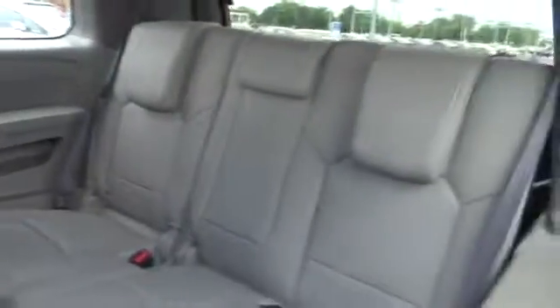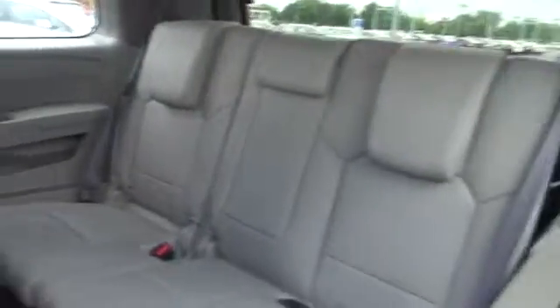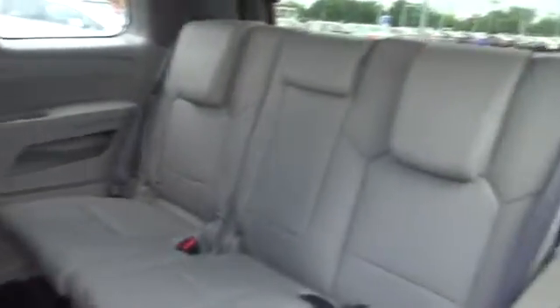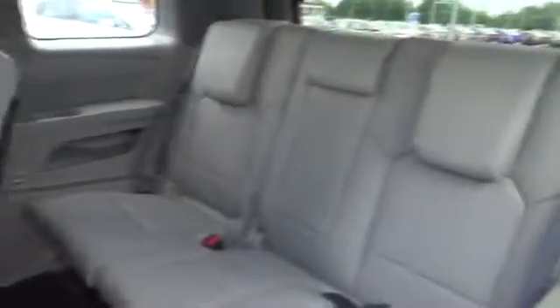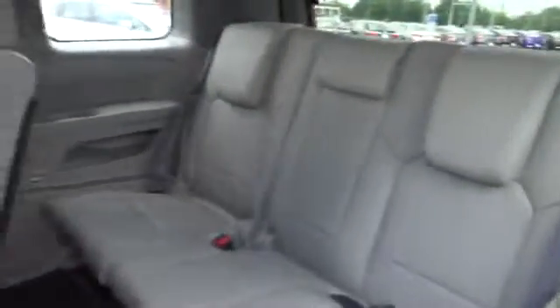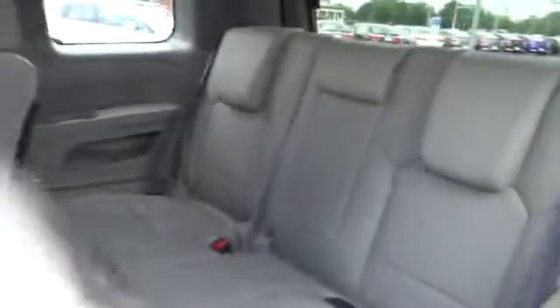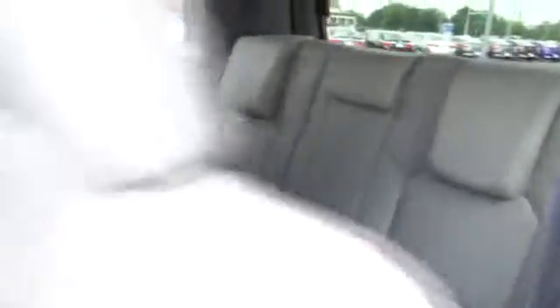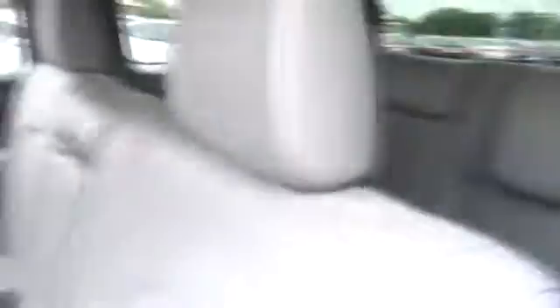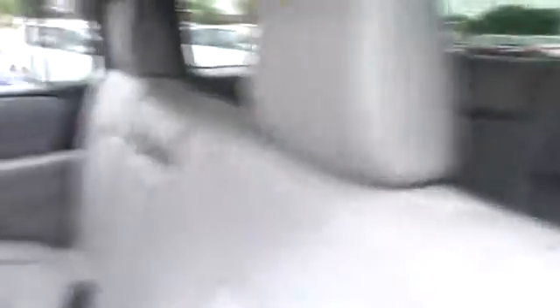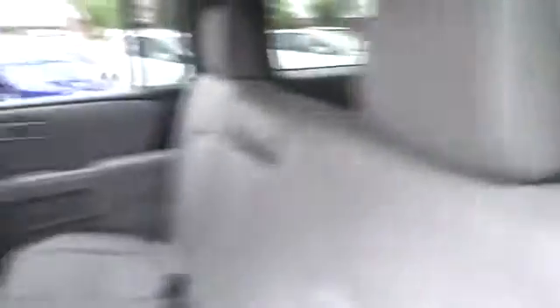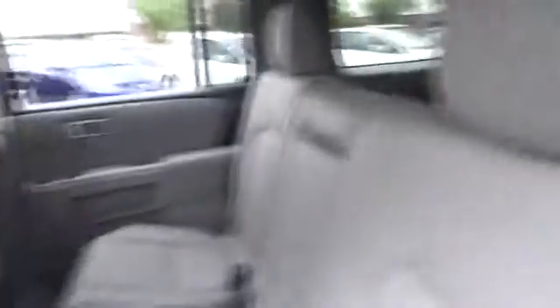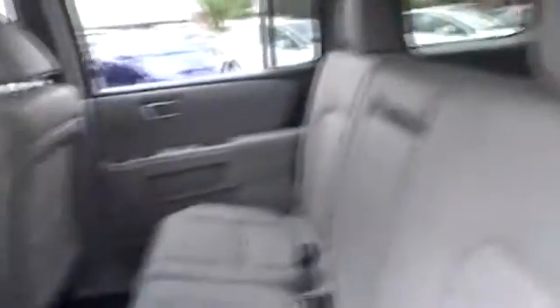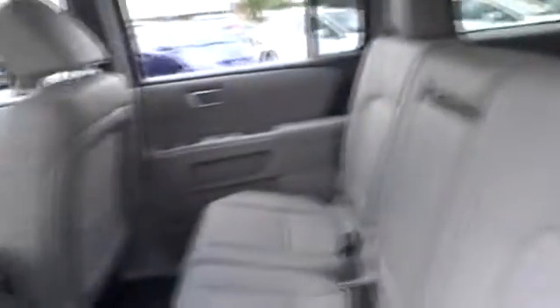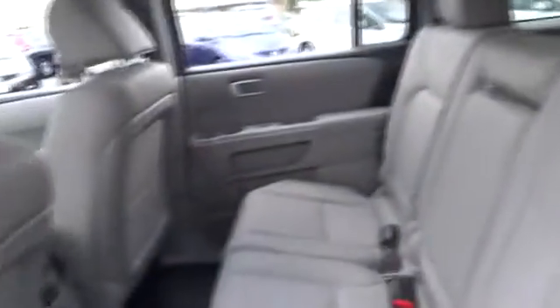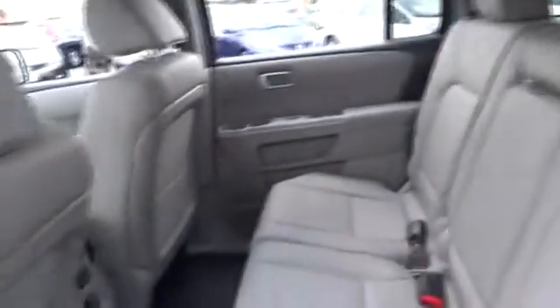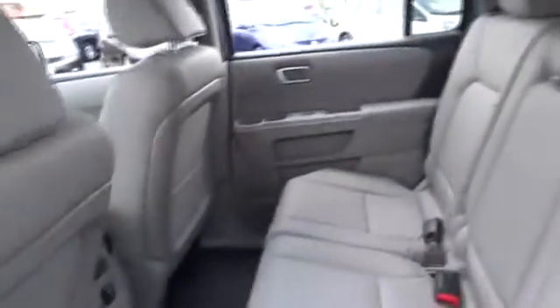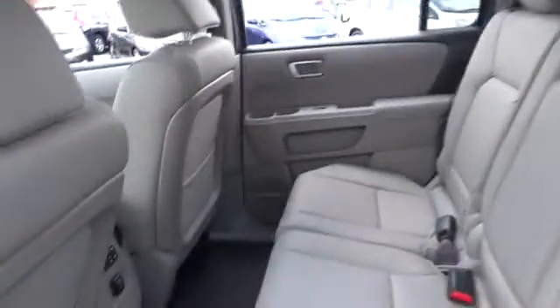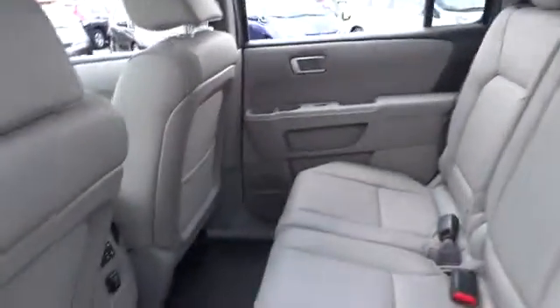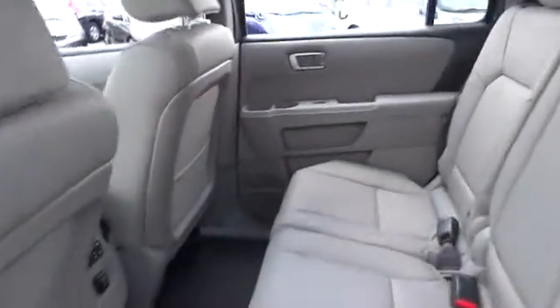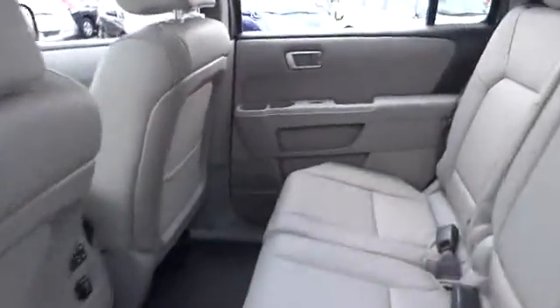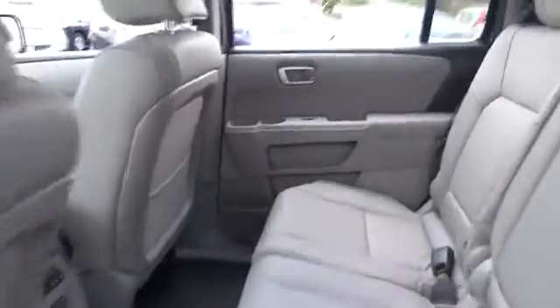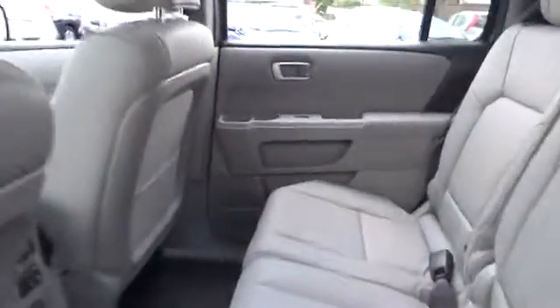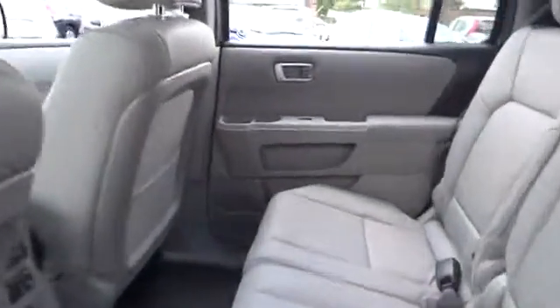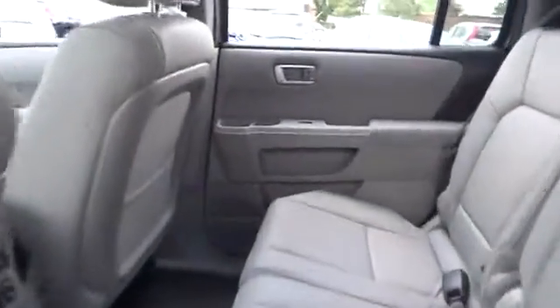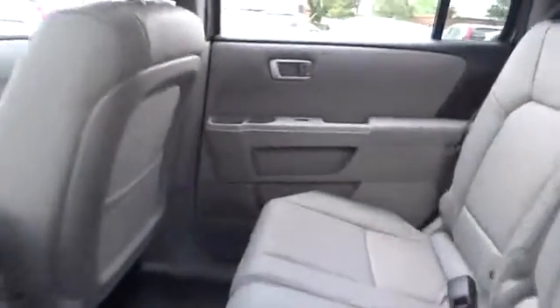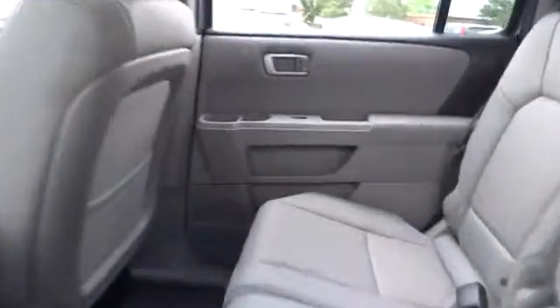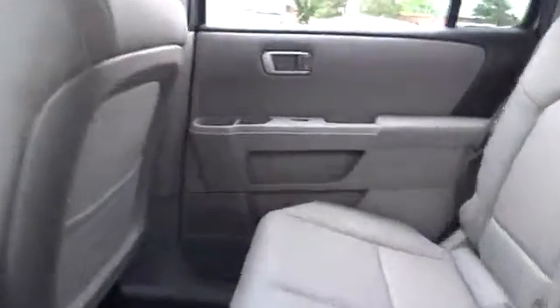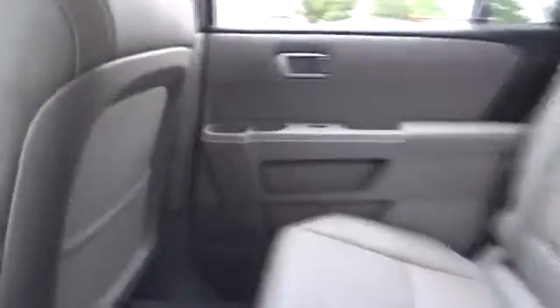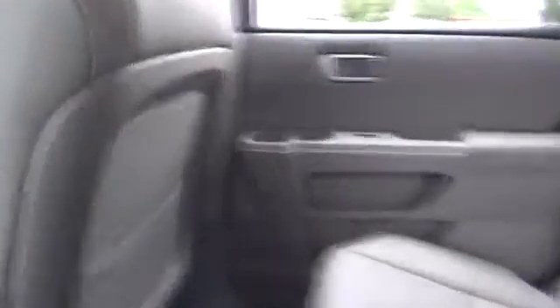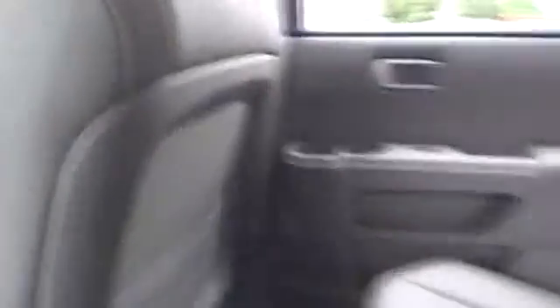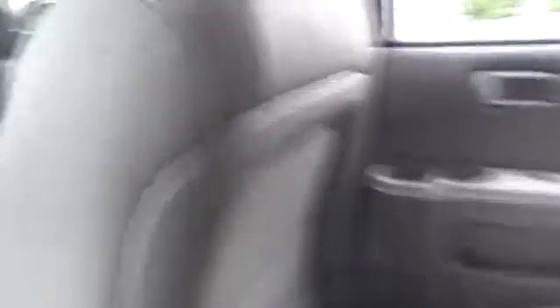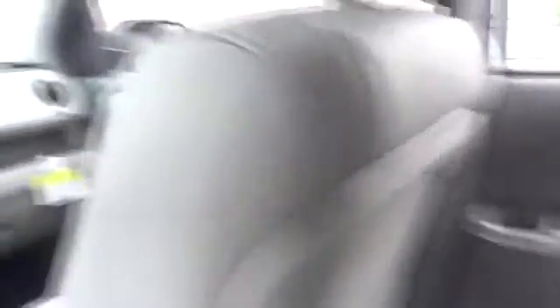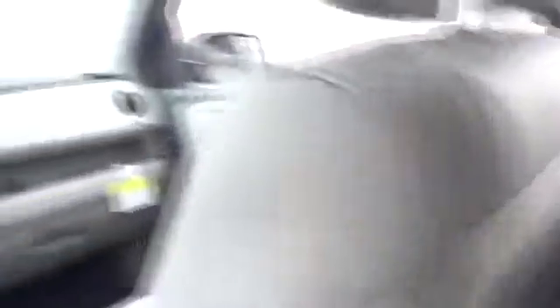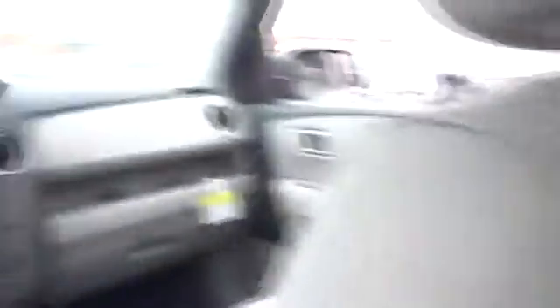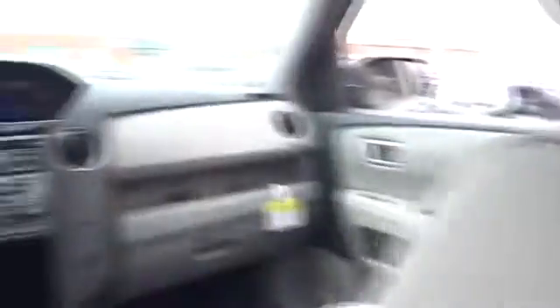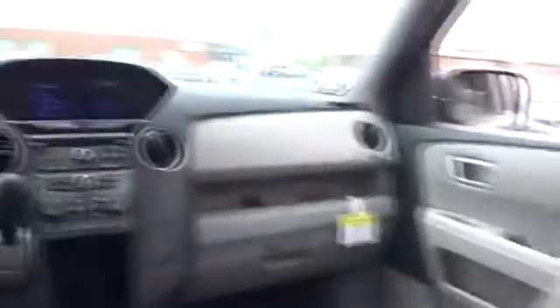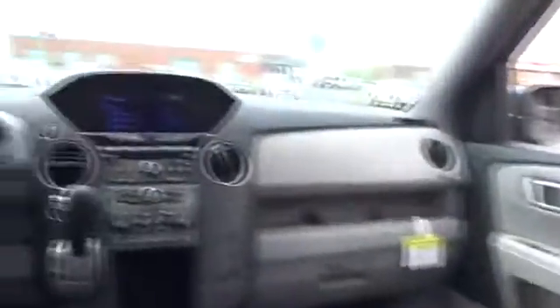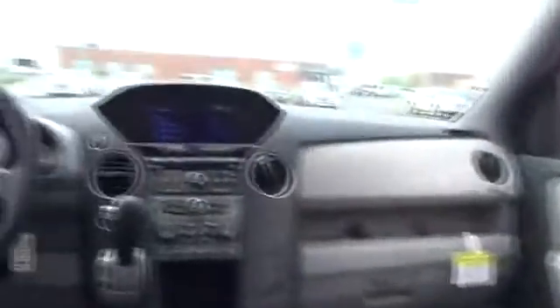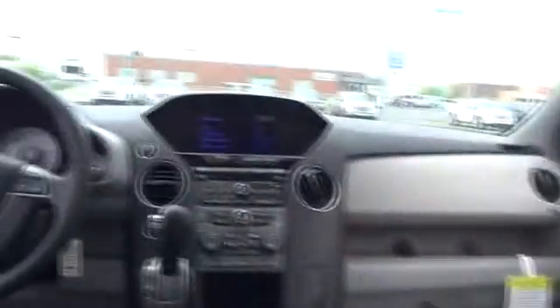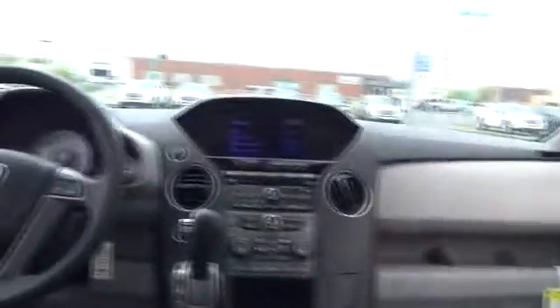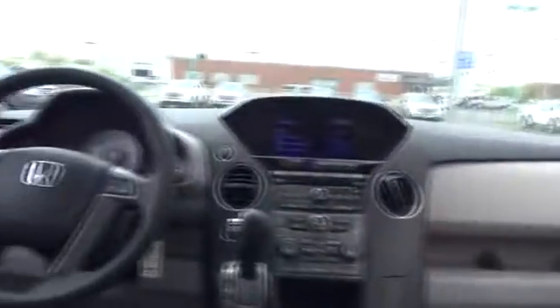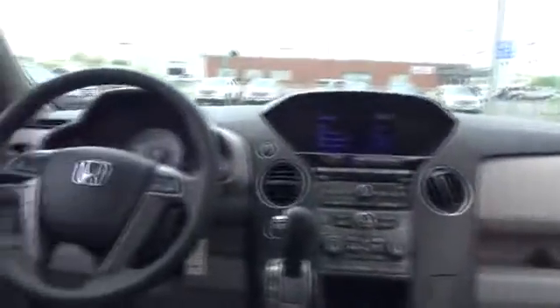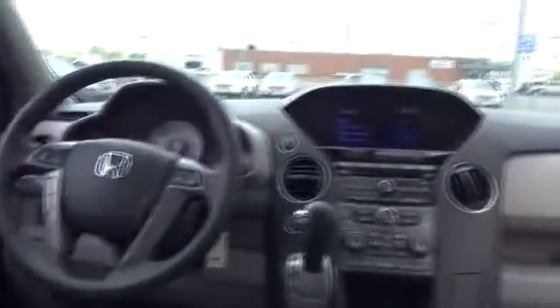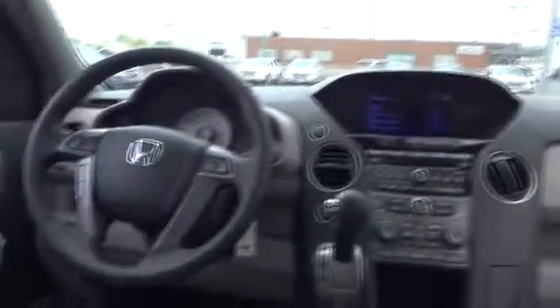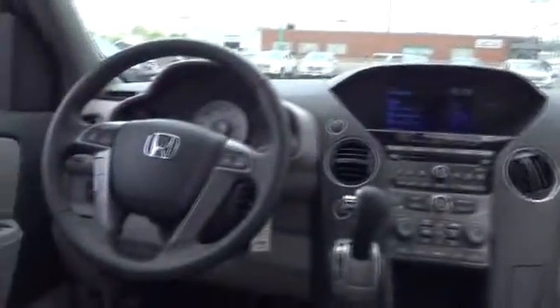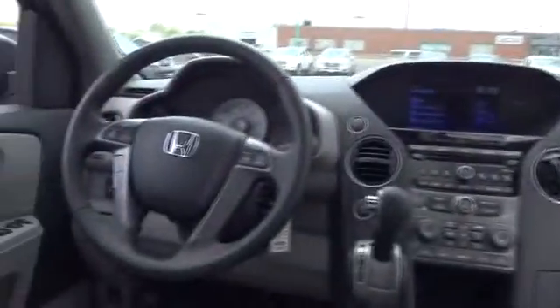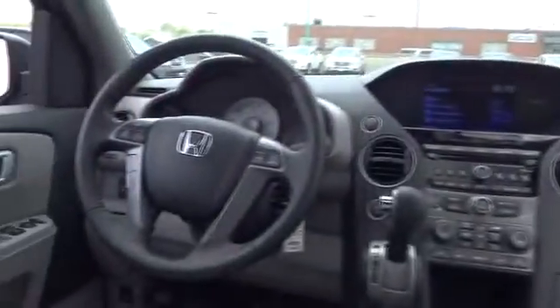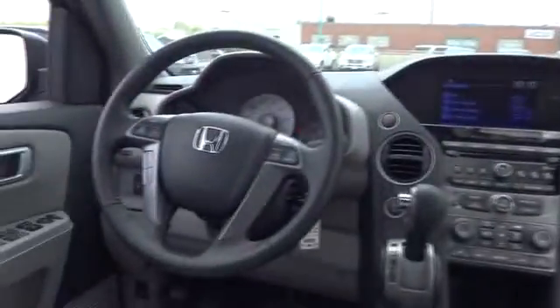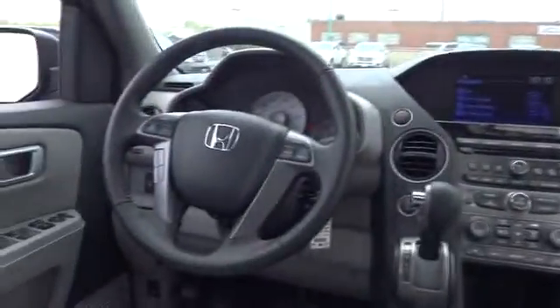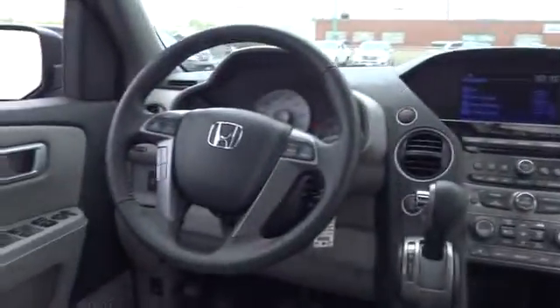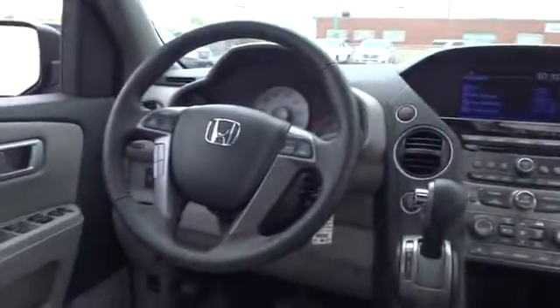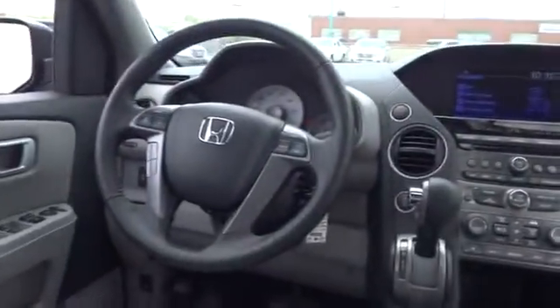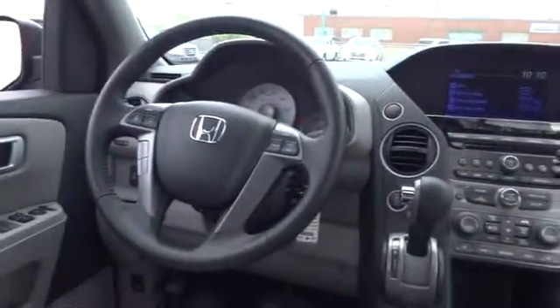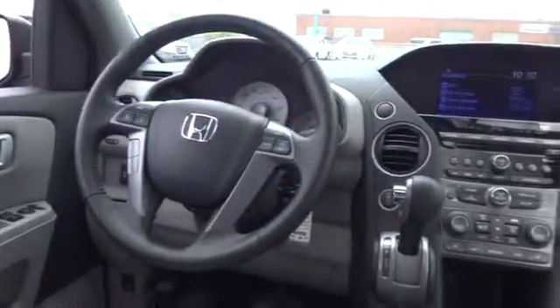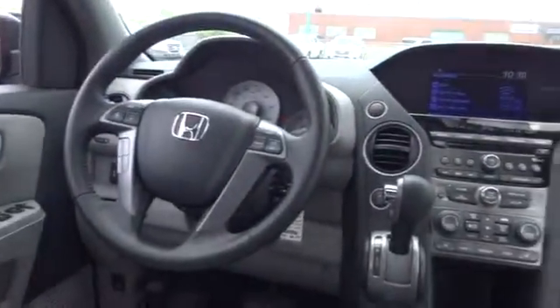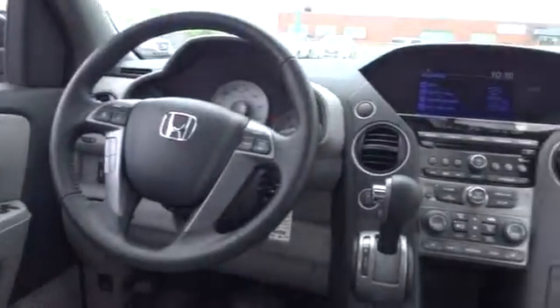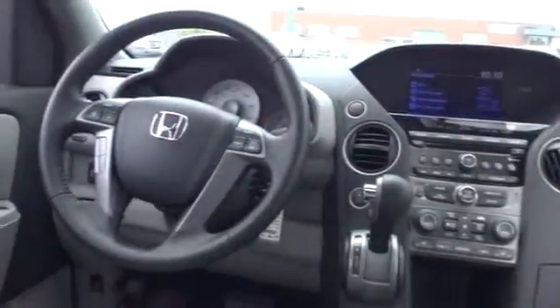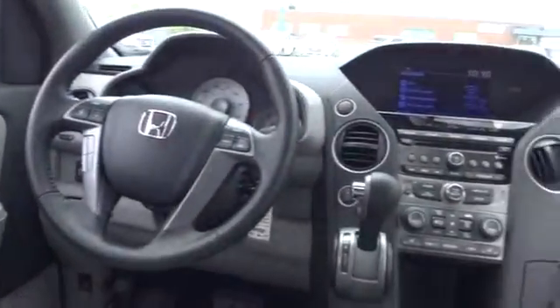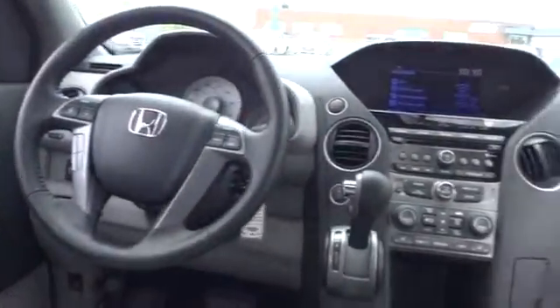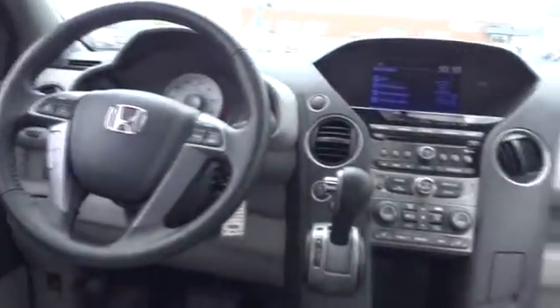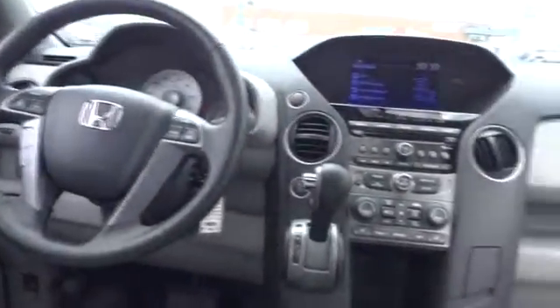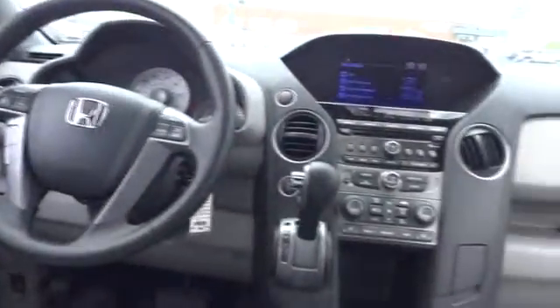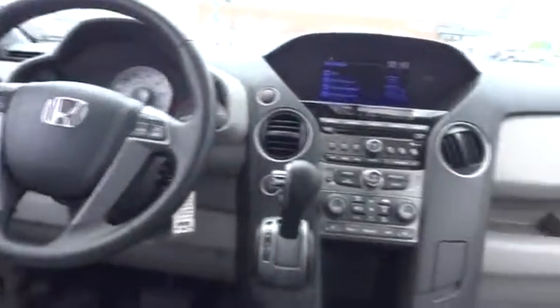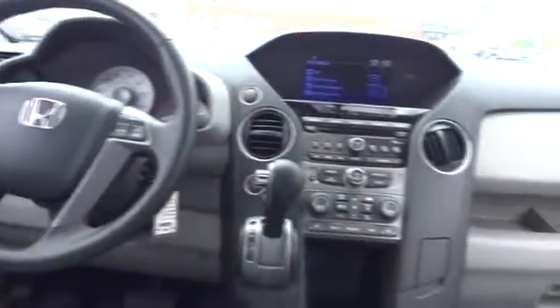Four wheel disc brakes. Premium sound system. Climate control. Universal garage door opener. This vehicle qualifies for Carfax buyback guarantee.